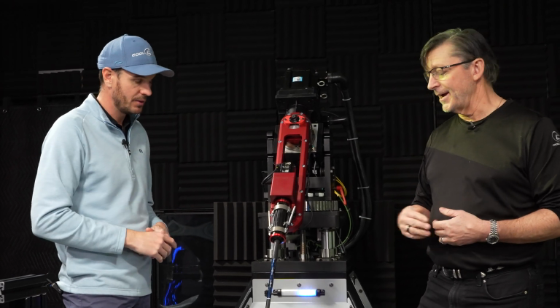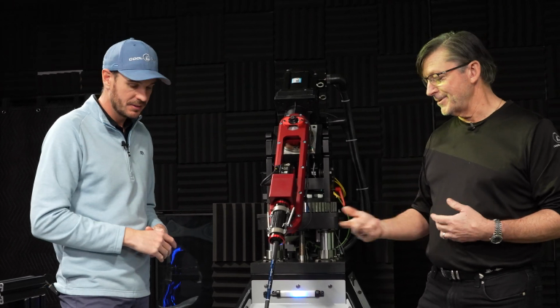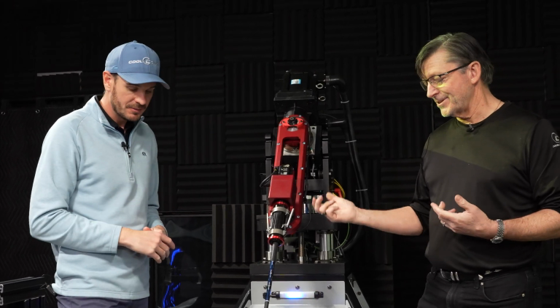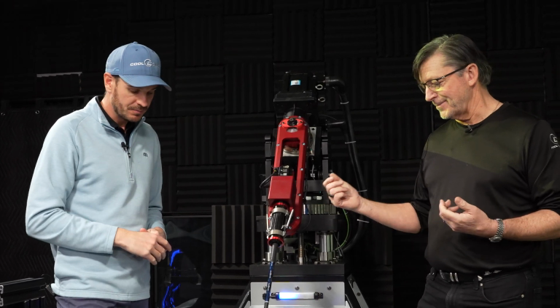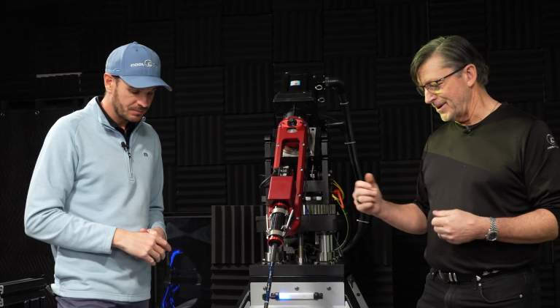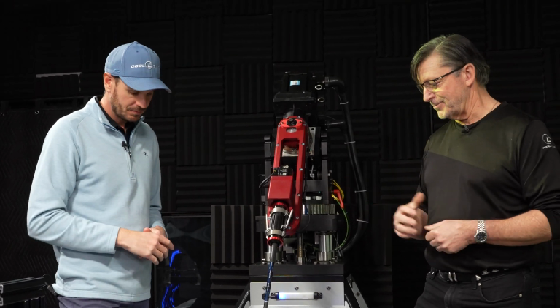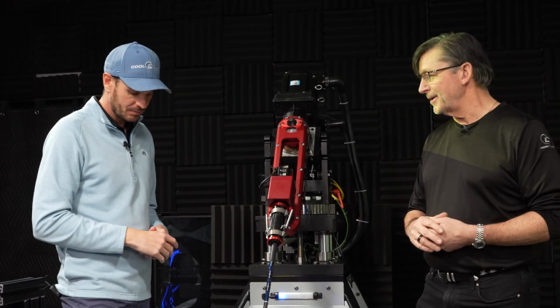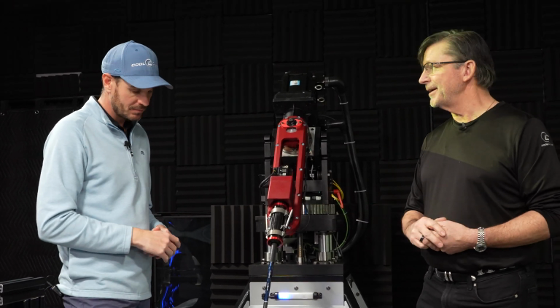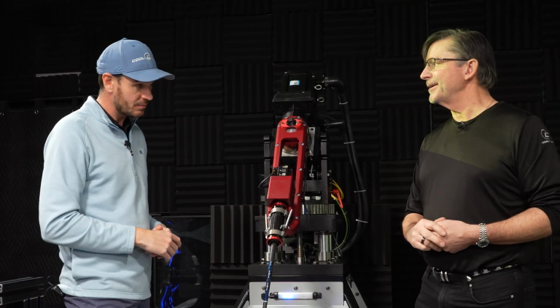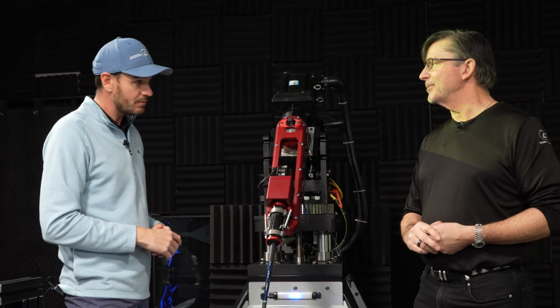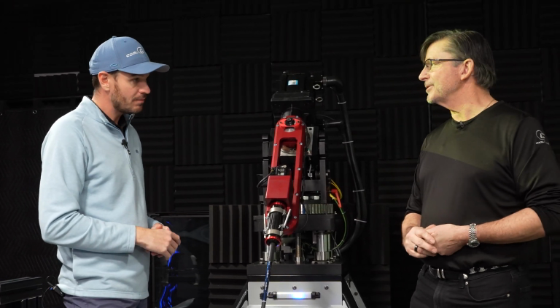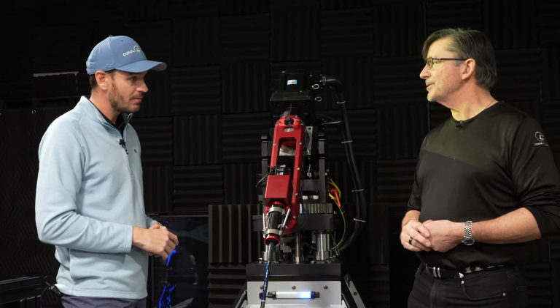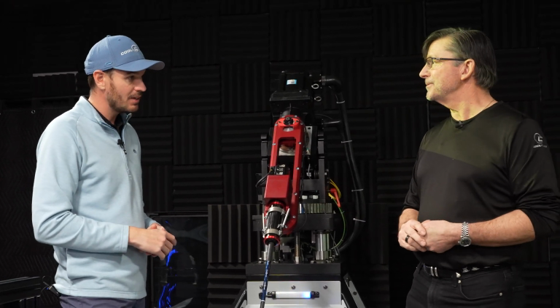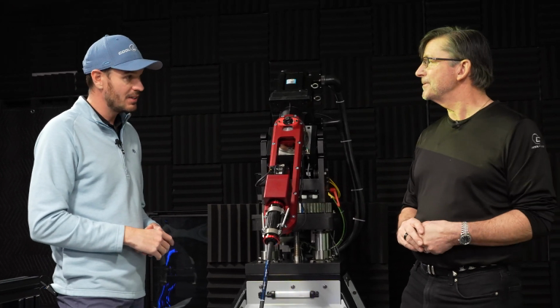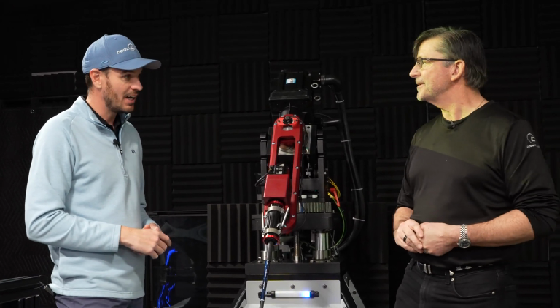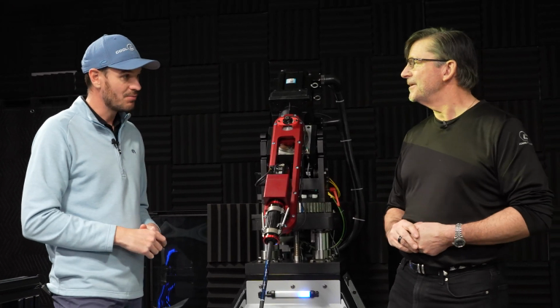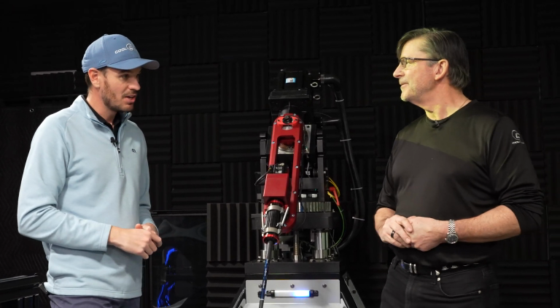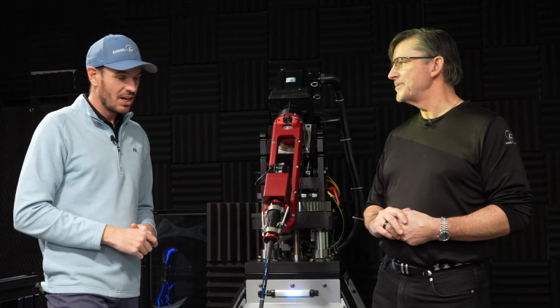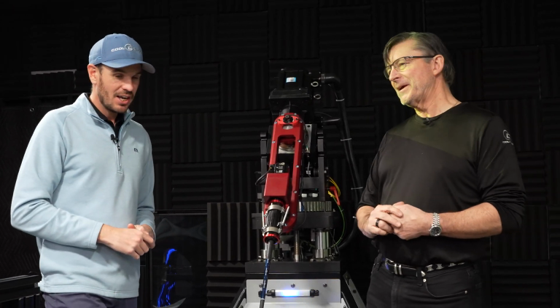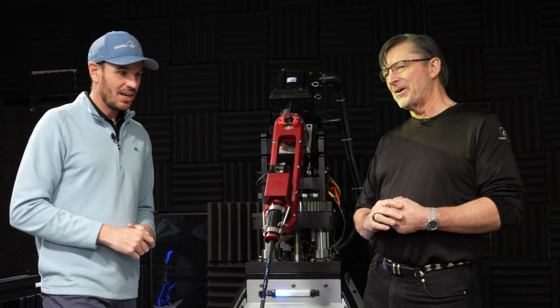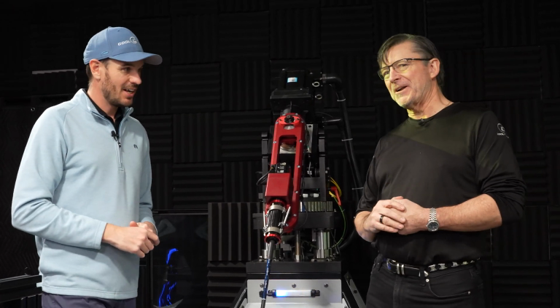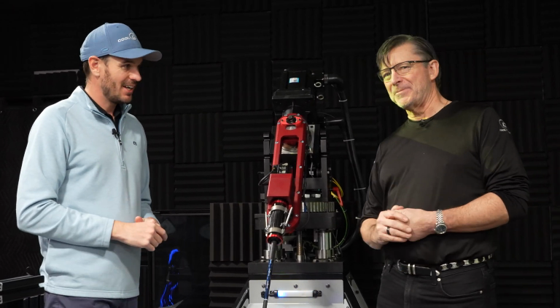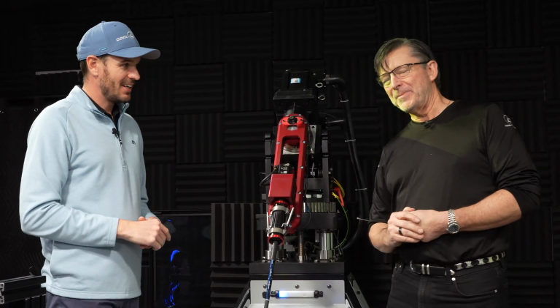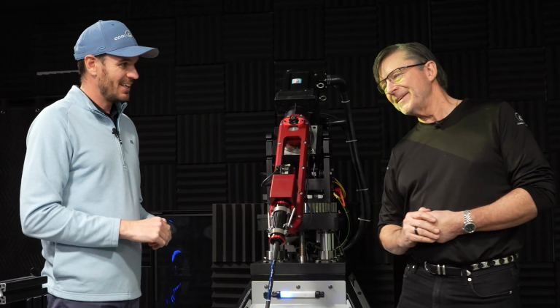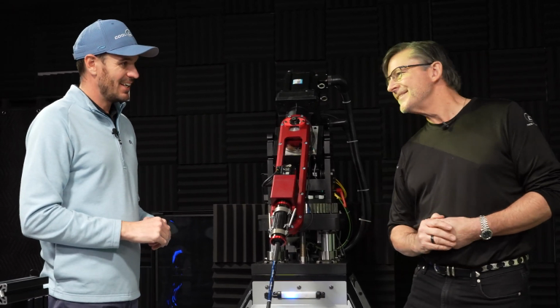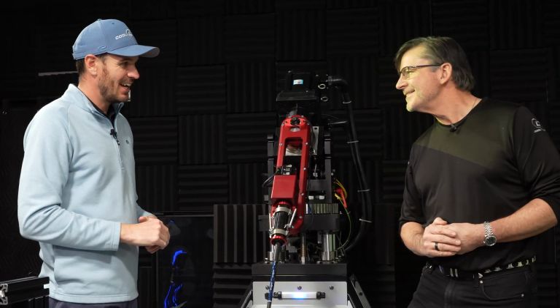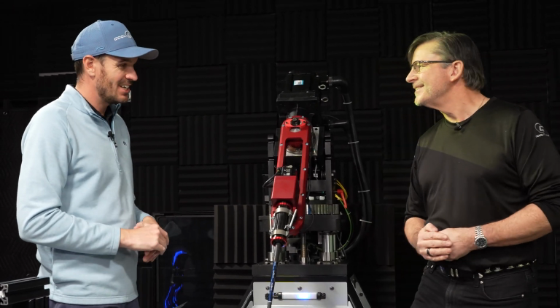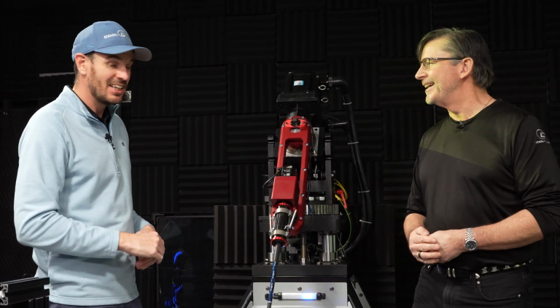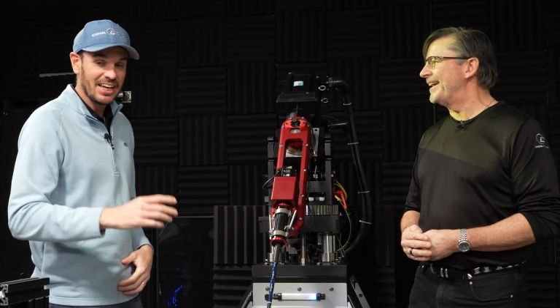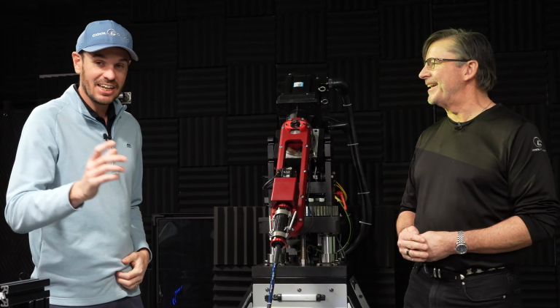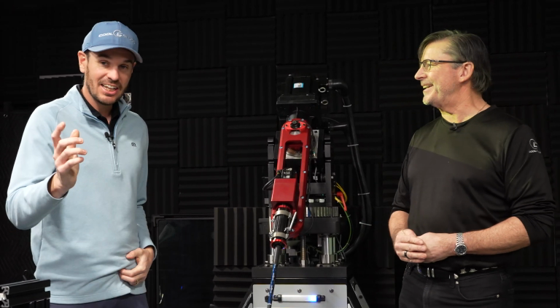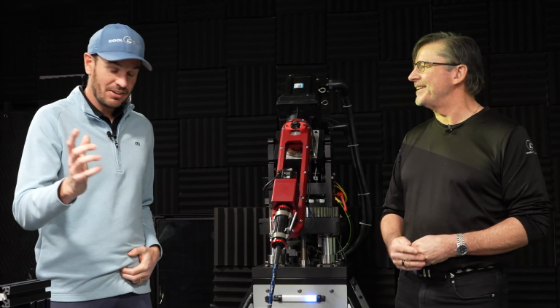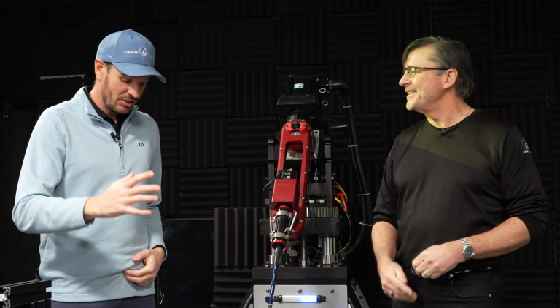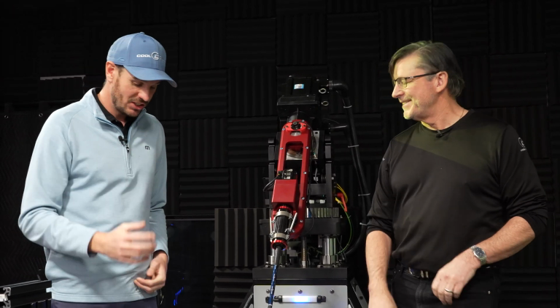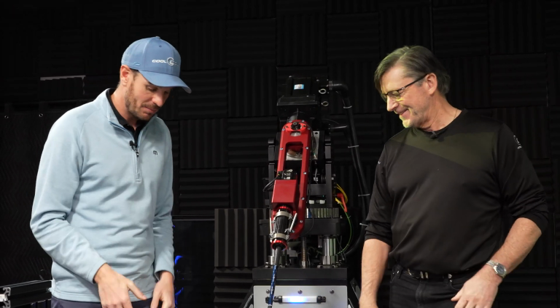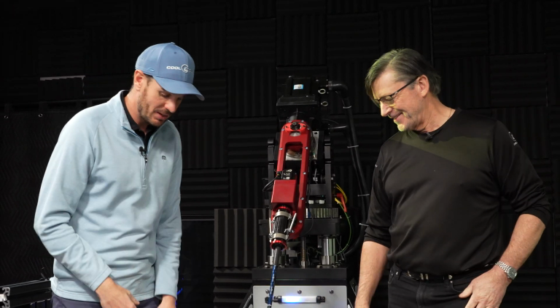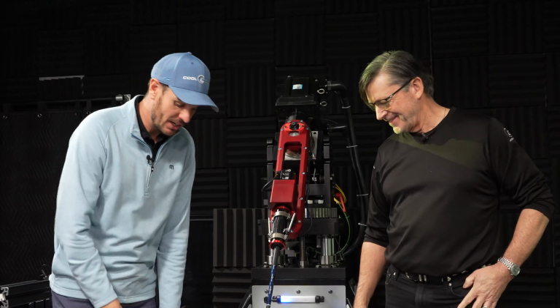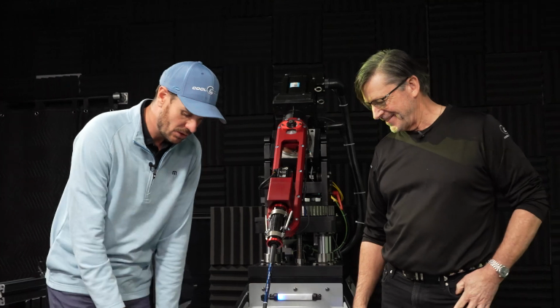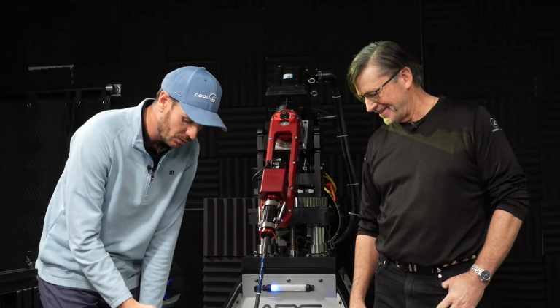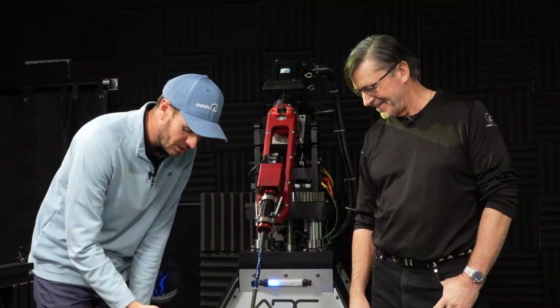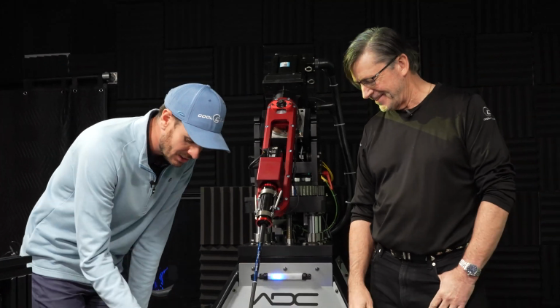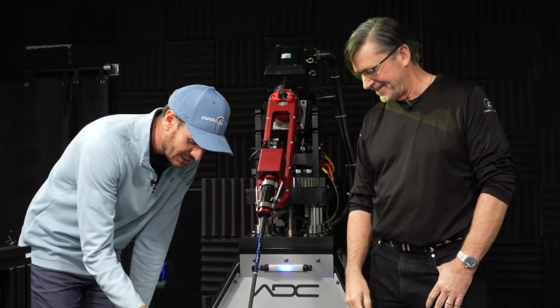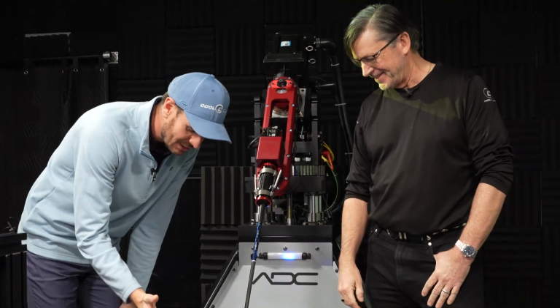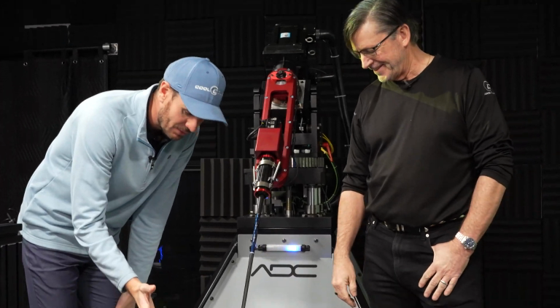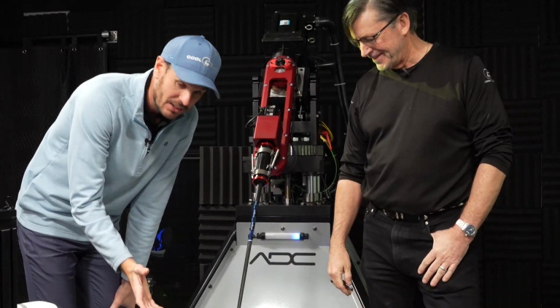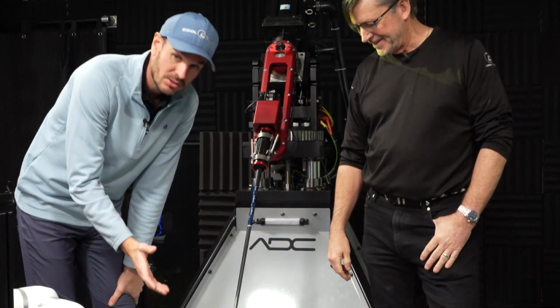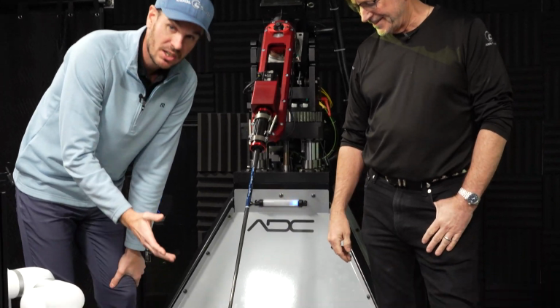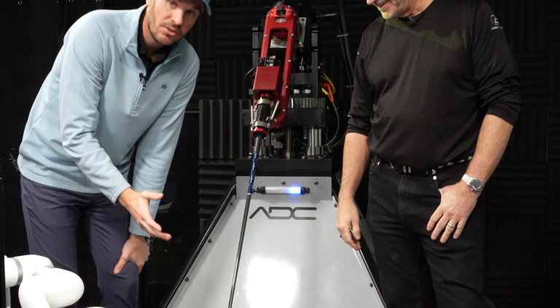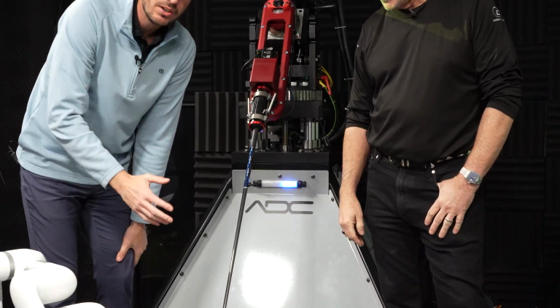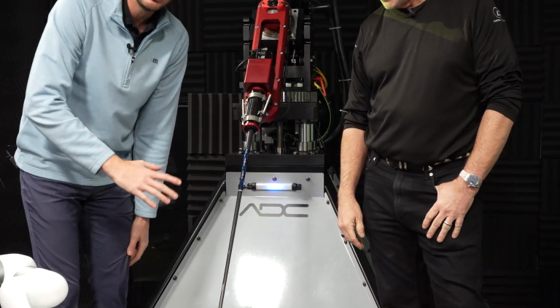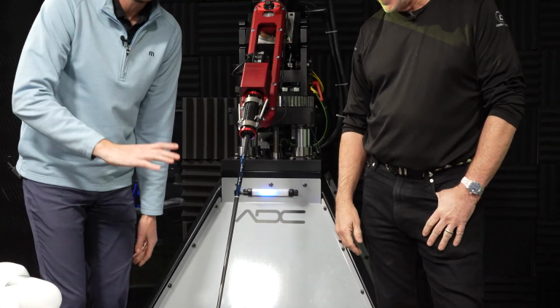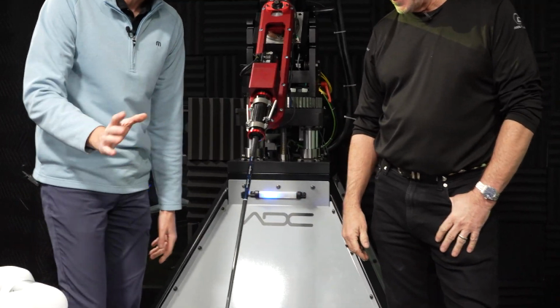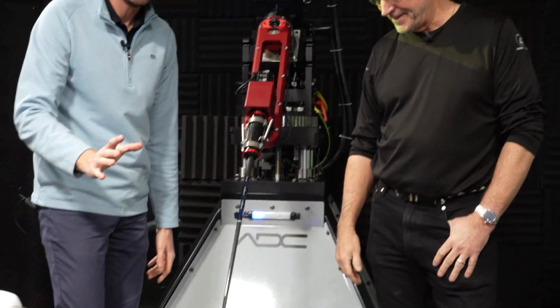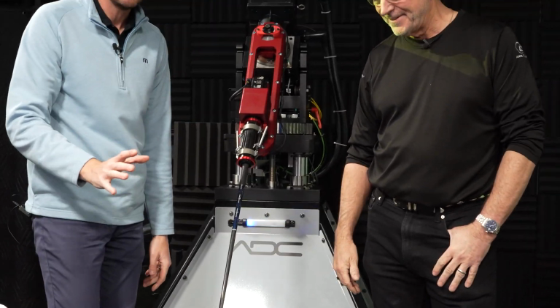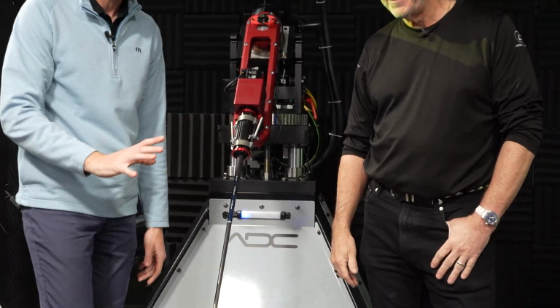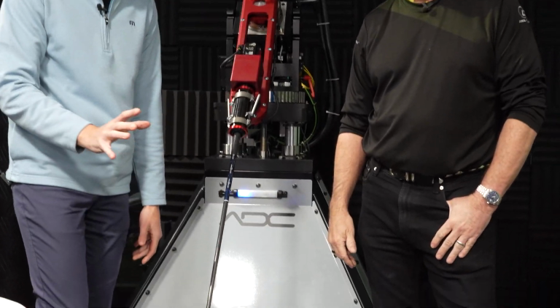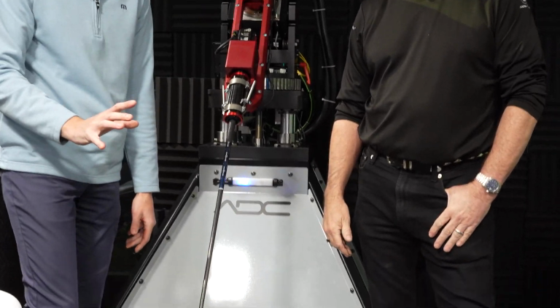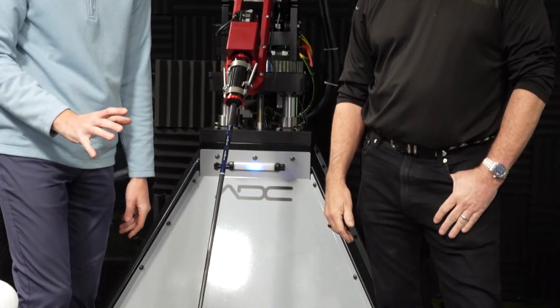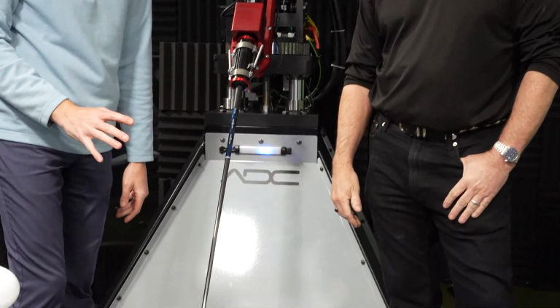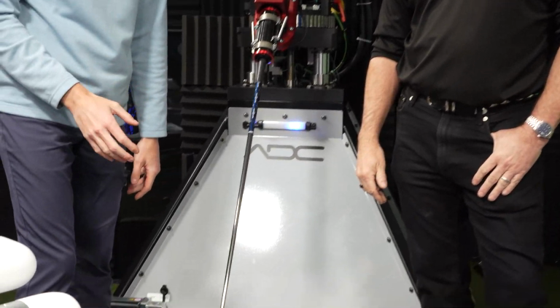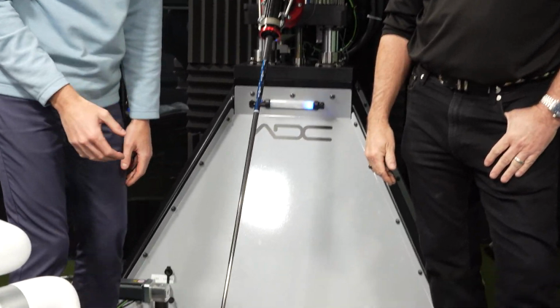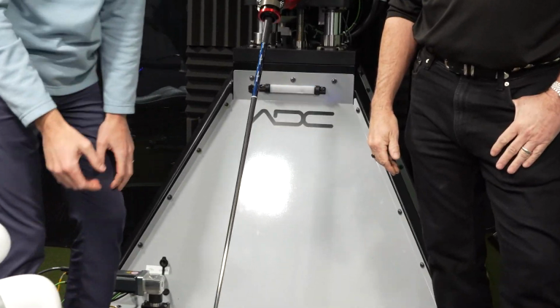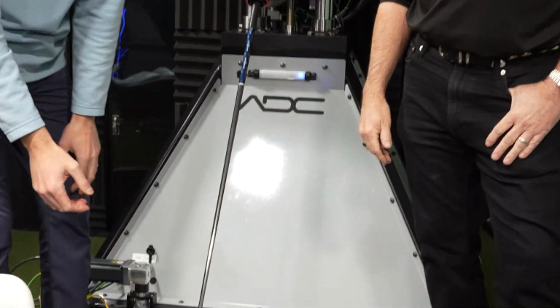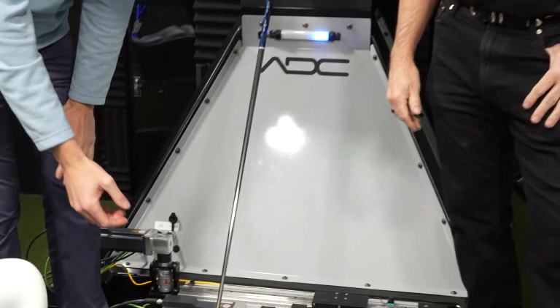I'm going to stick my swing on here pretty soon — once we get caught up a bit. Glenn, jump in here and you'll also see something else going on. We're doing a little bit of a different test right now.